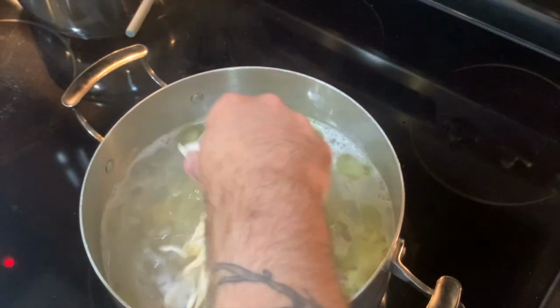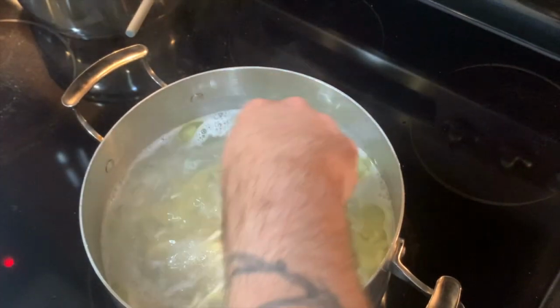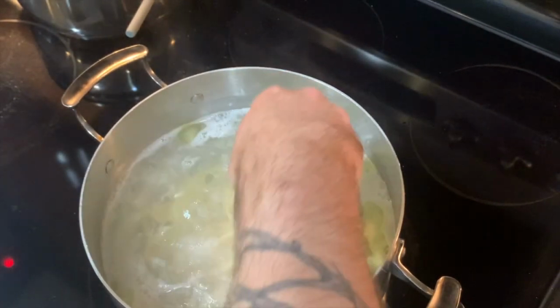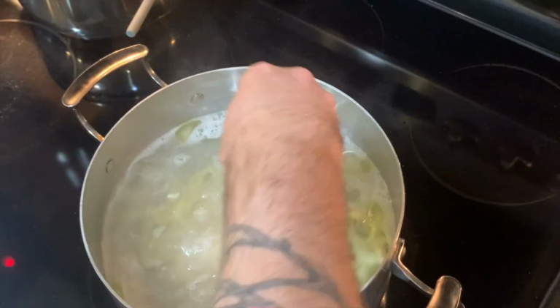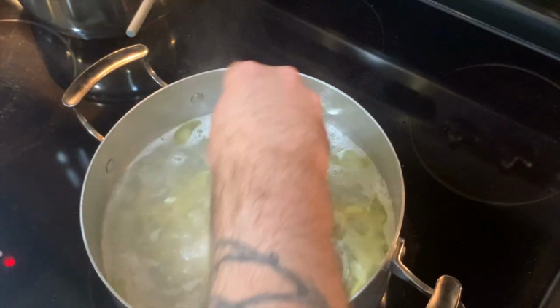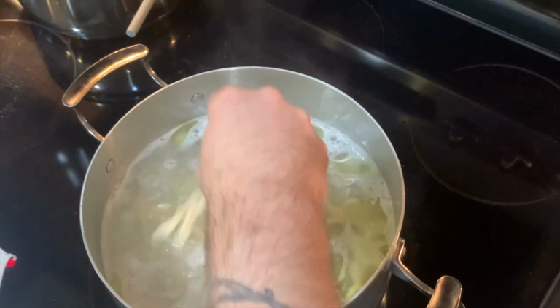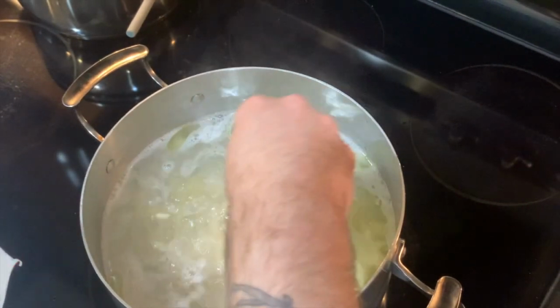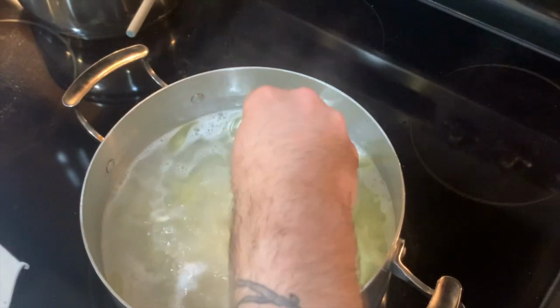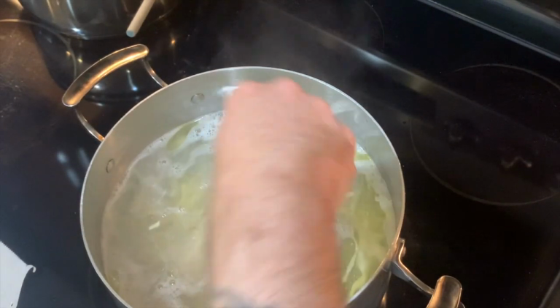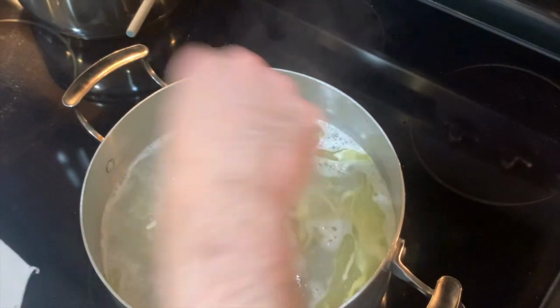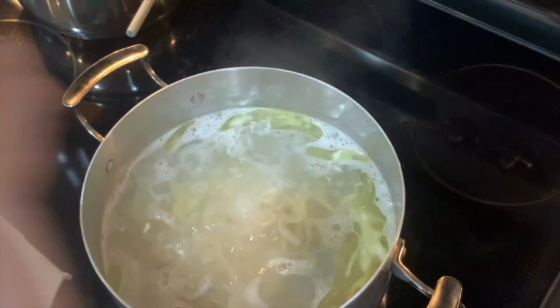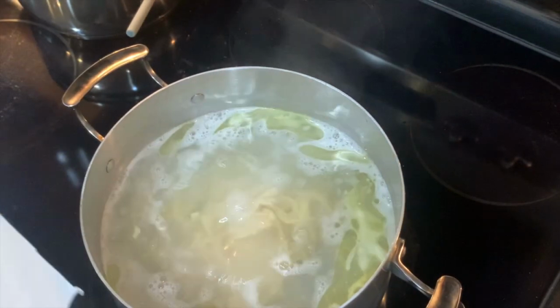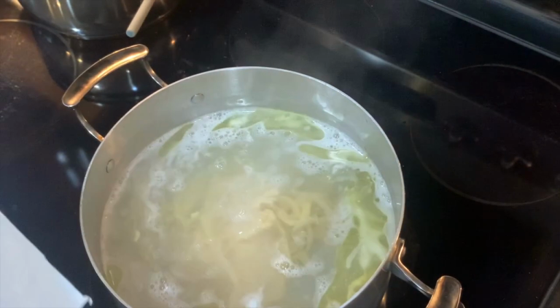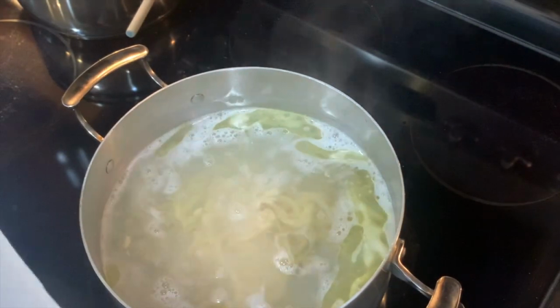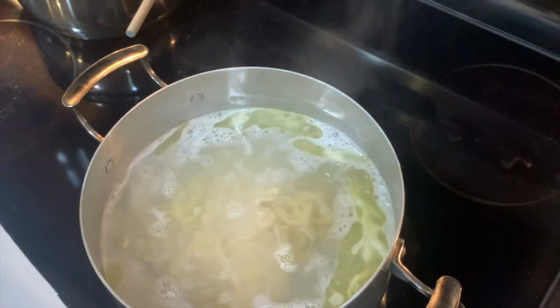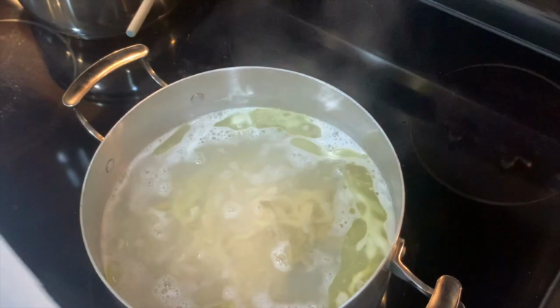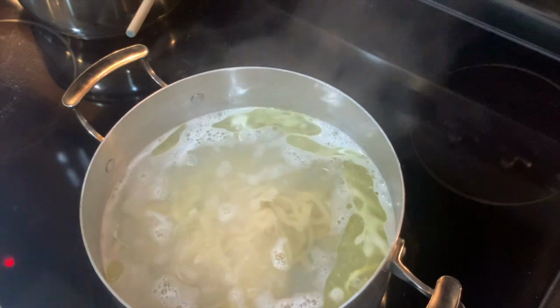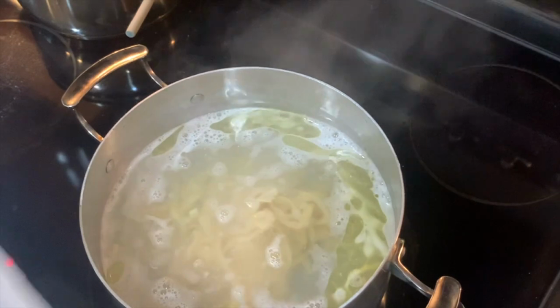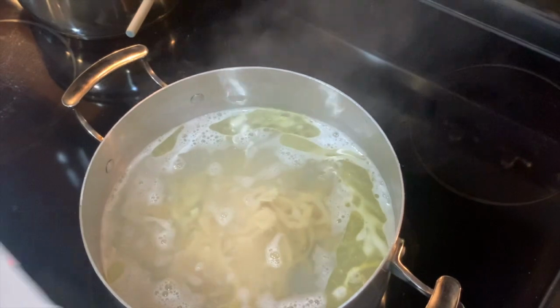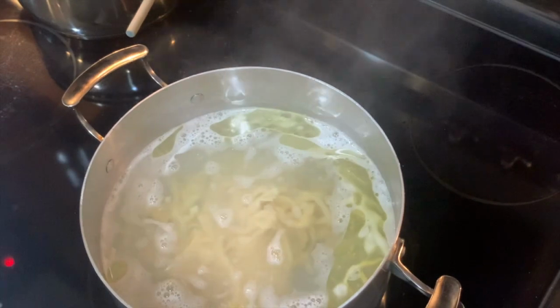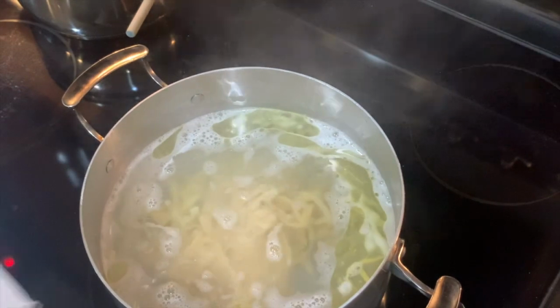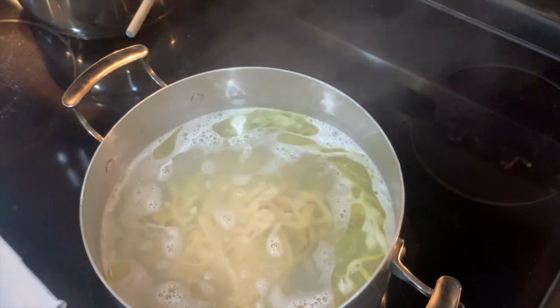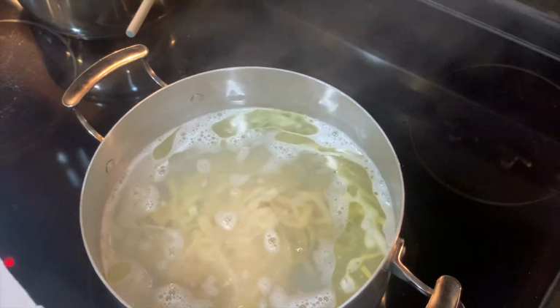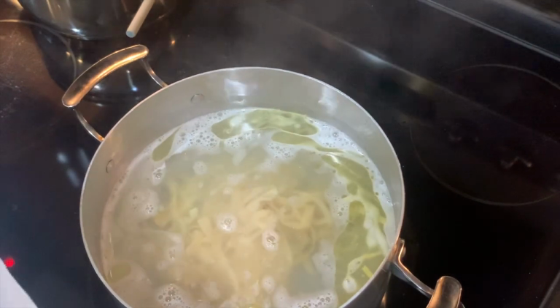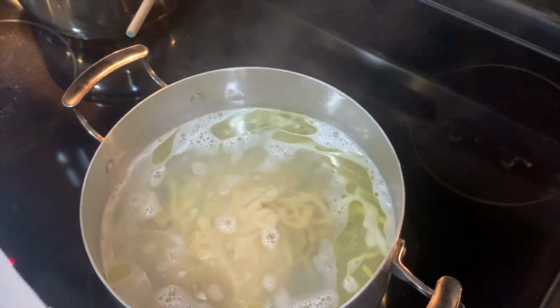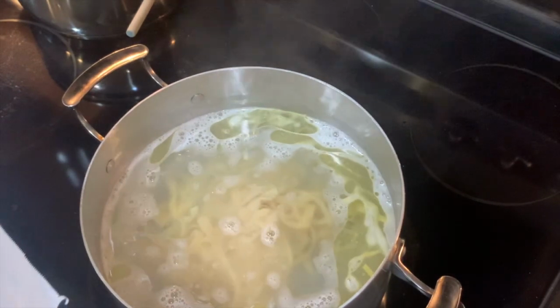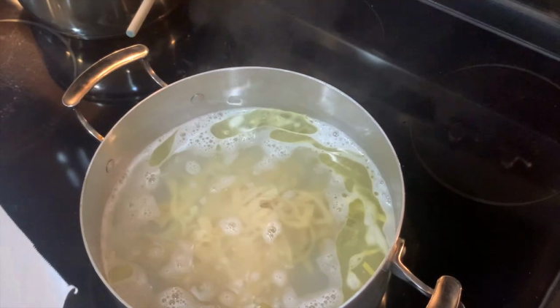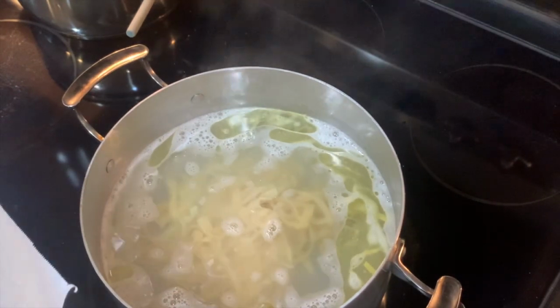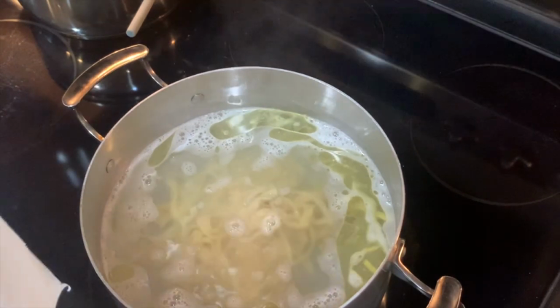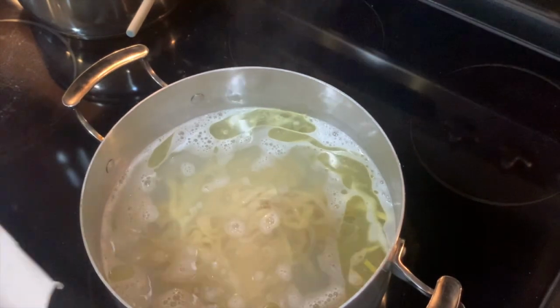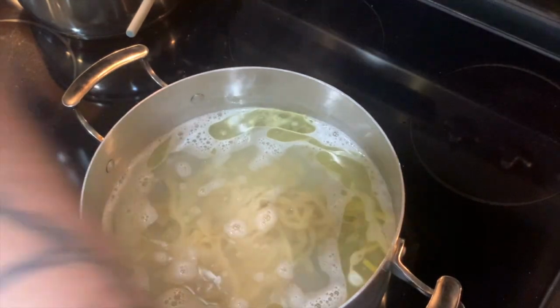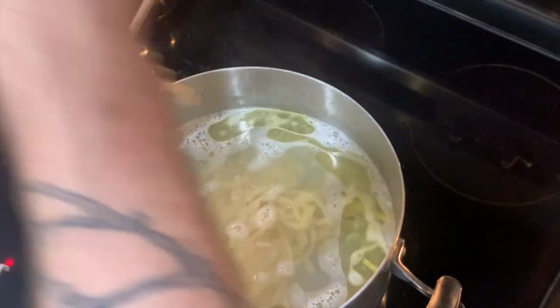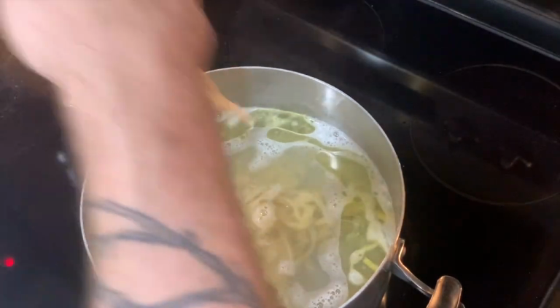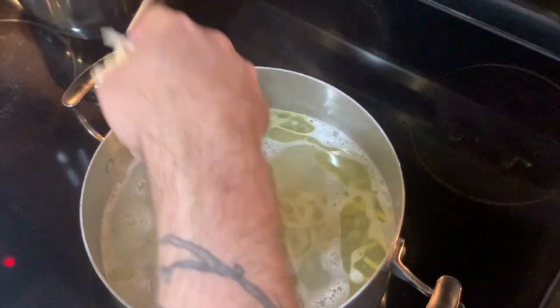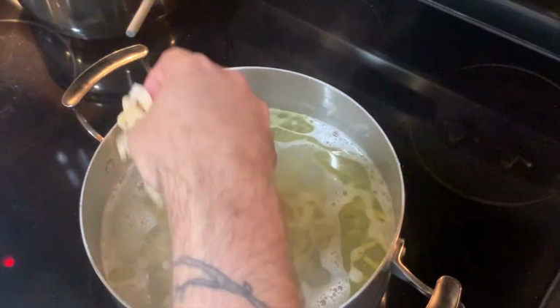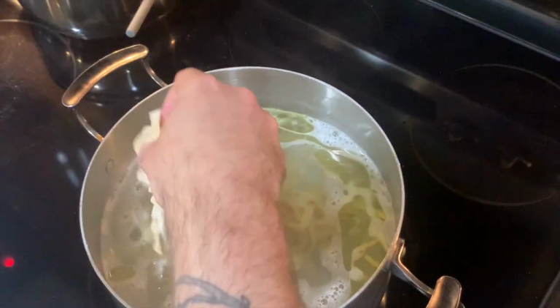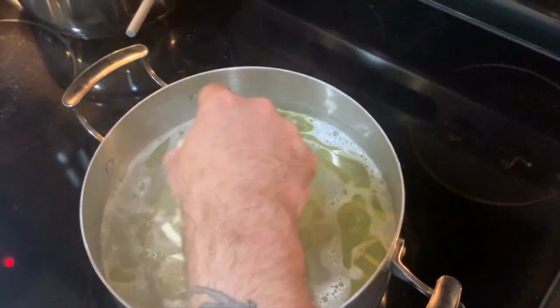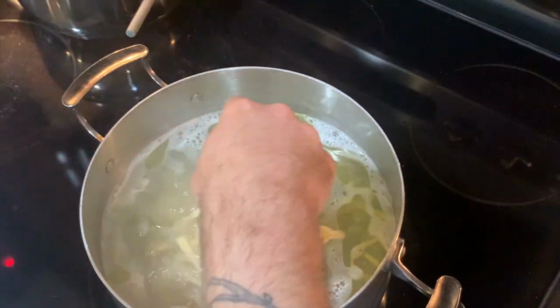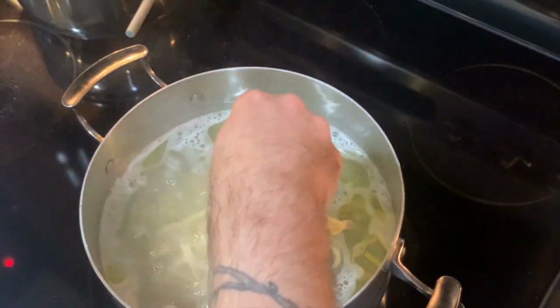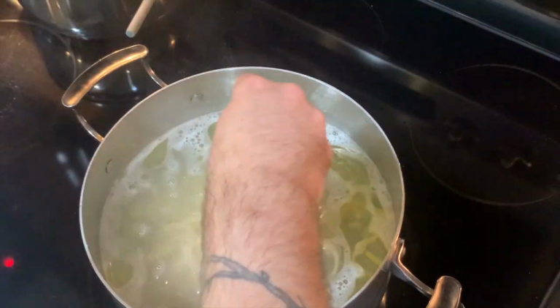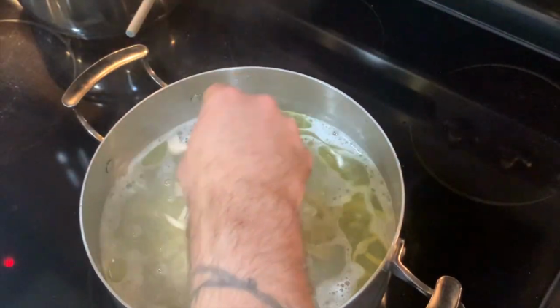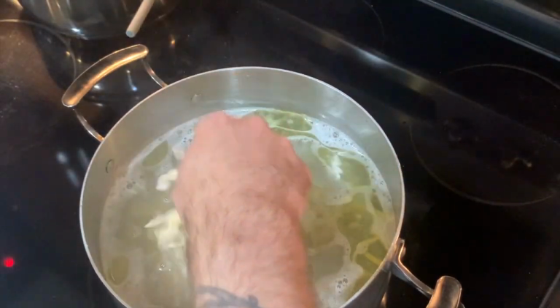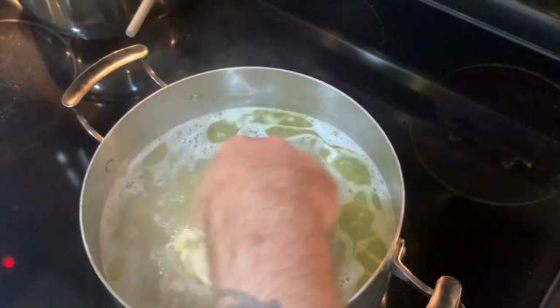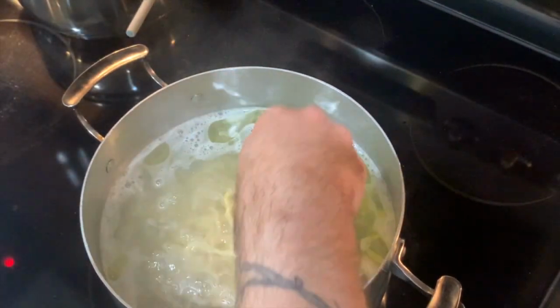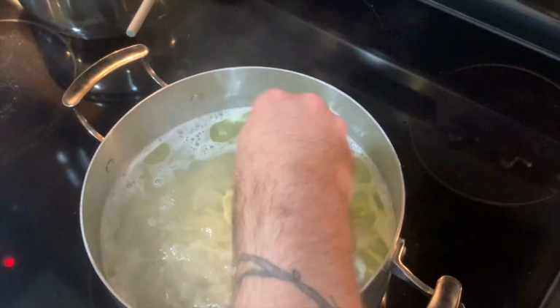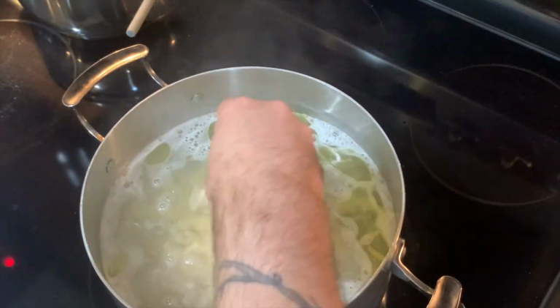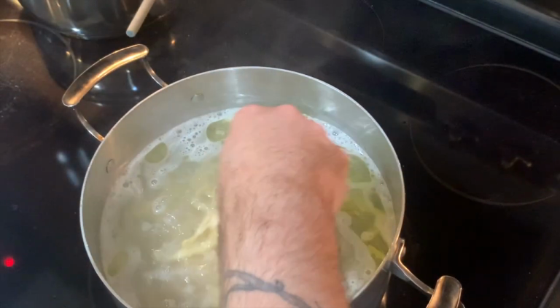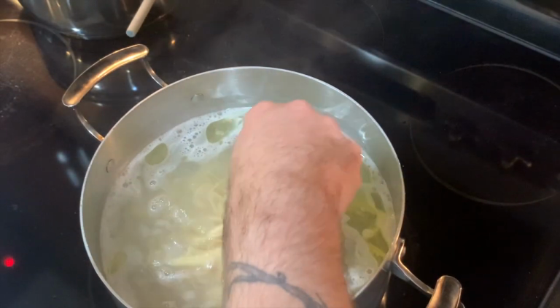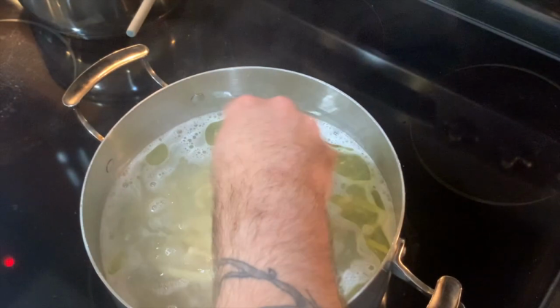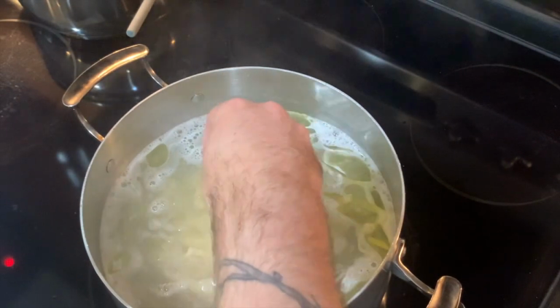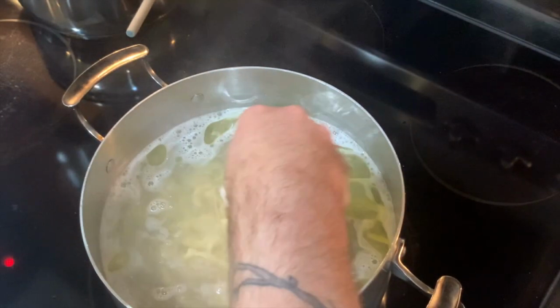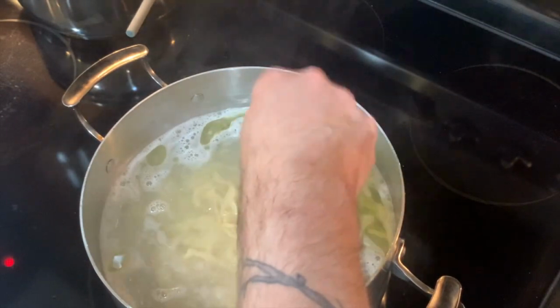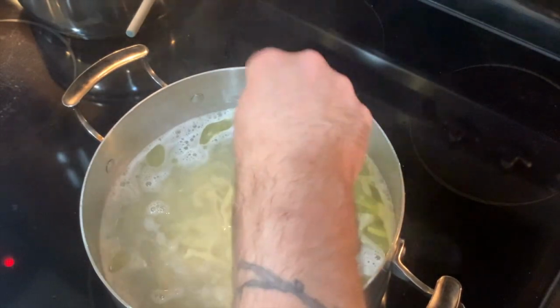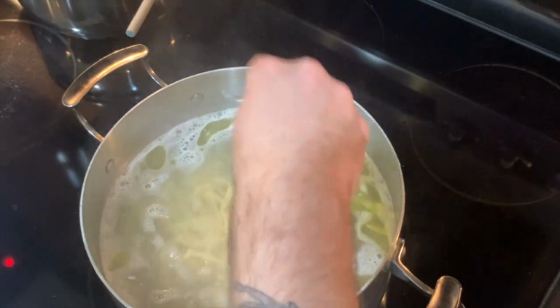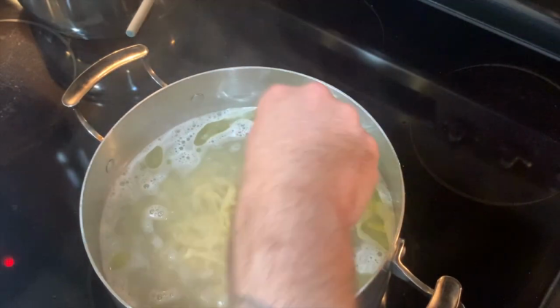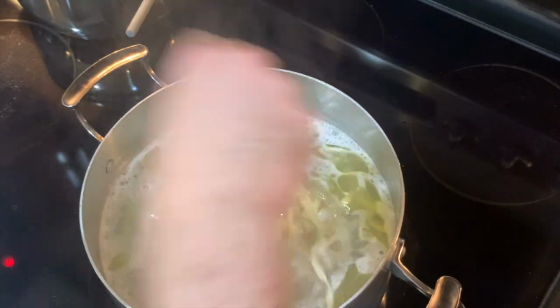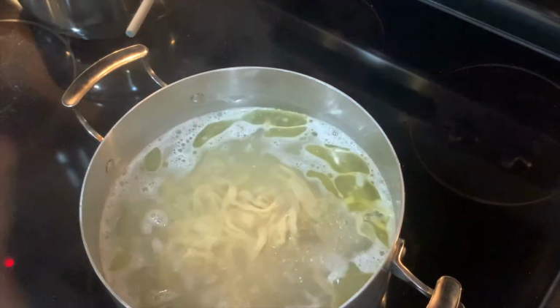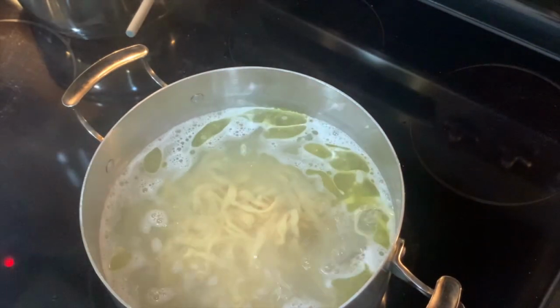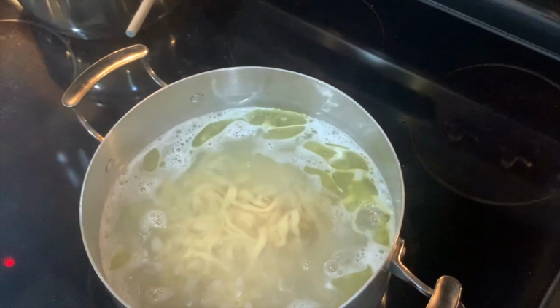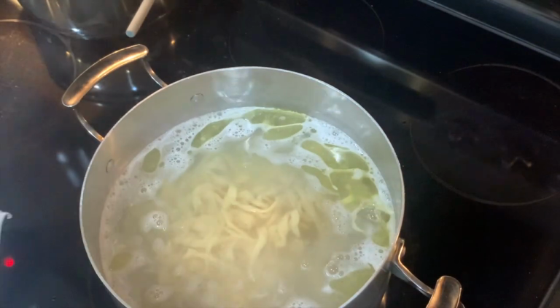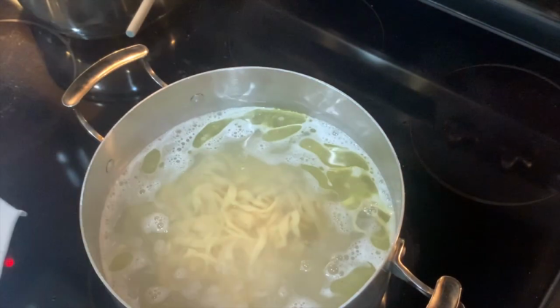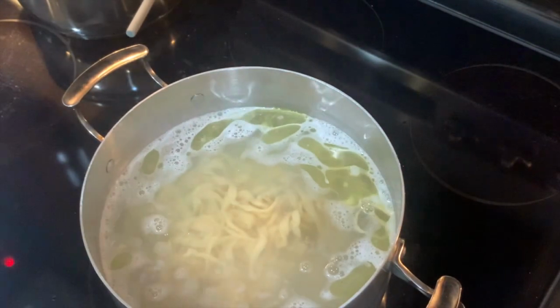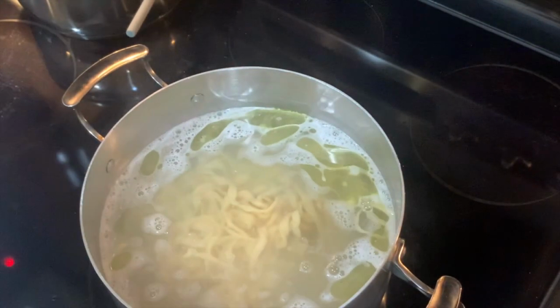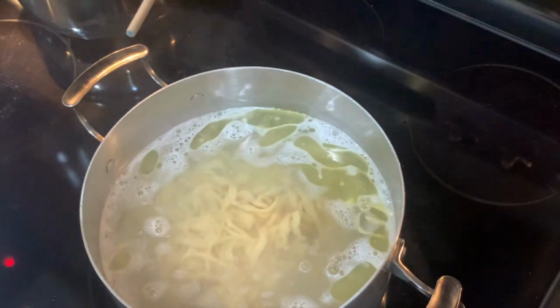Simmering water. And remember, this is fresh pasta — it's only going to take like a minute and a half, not too long.